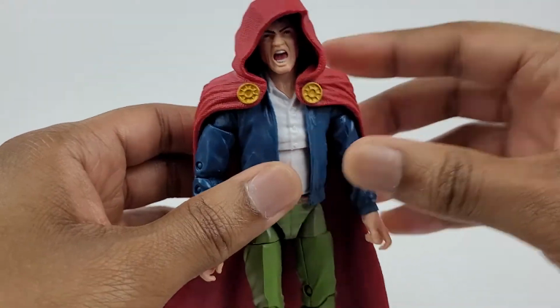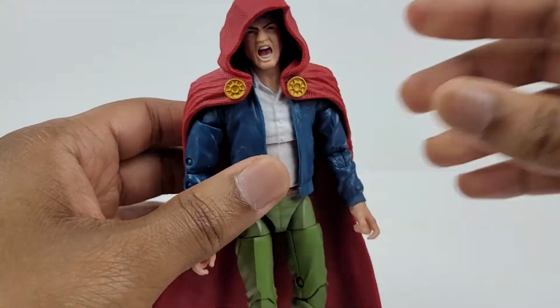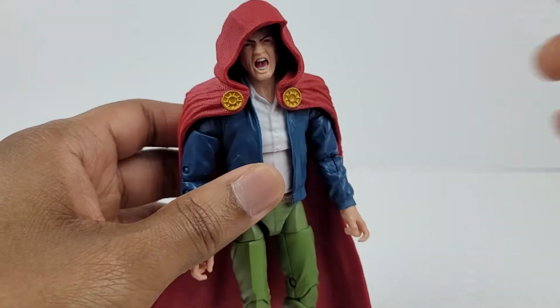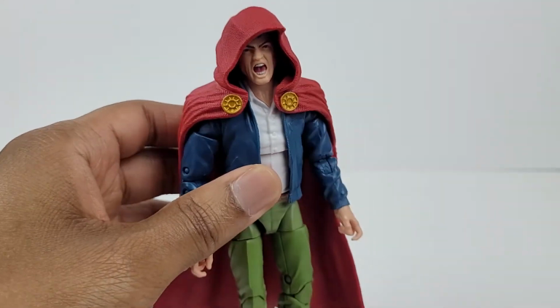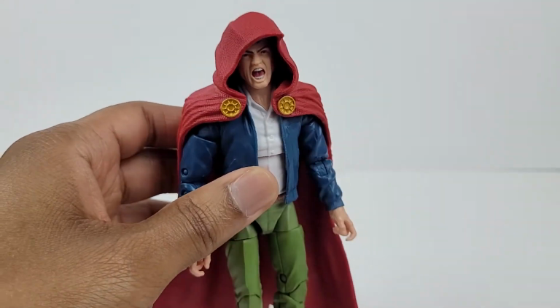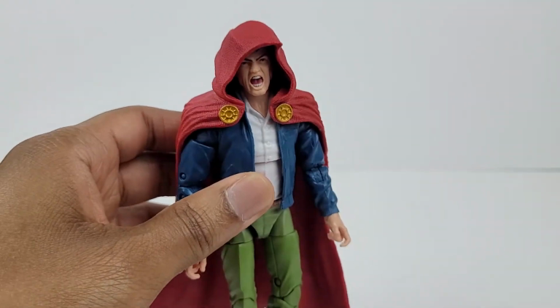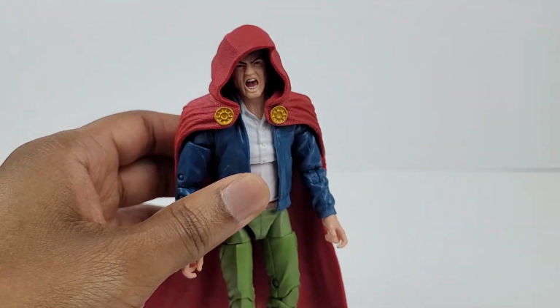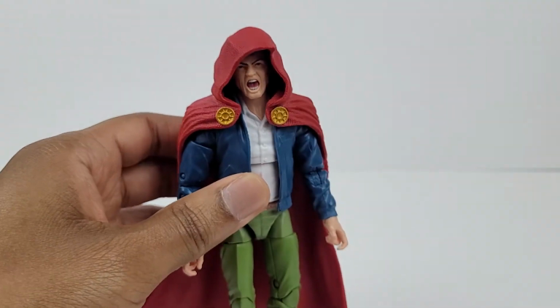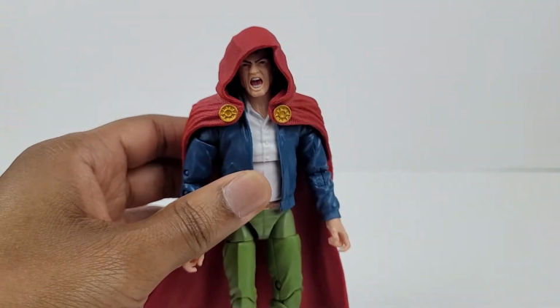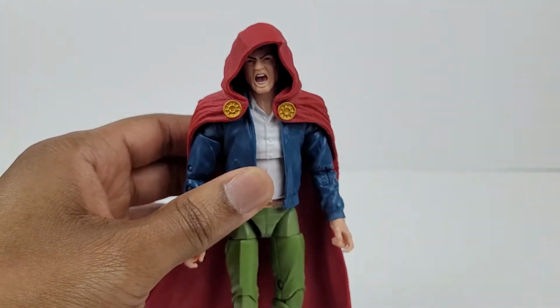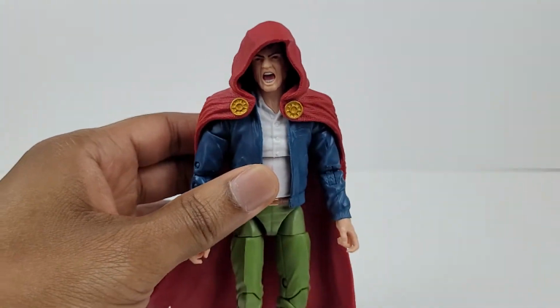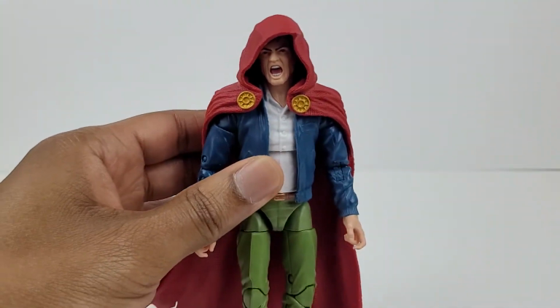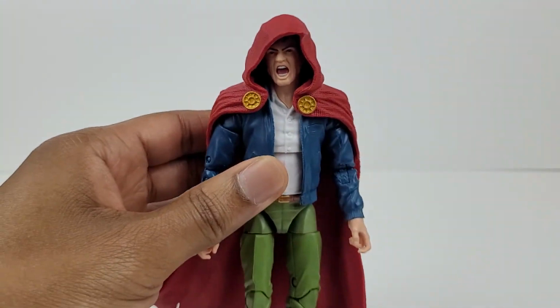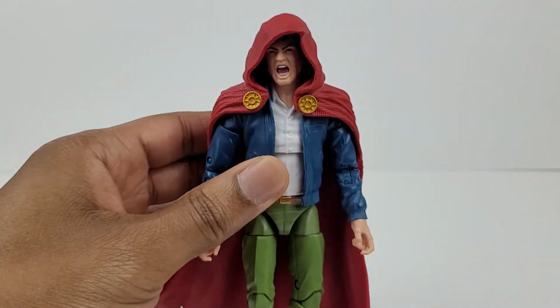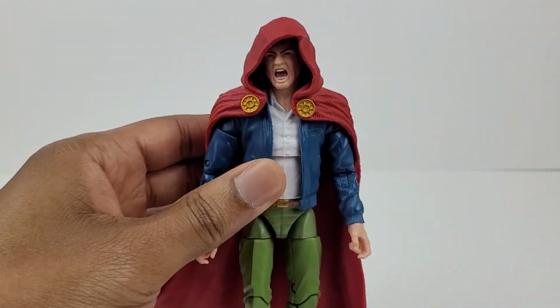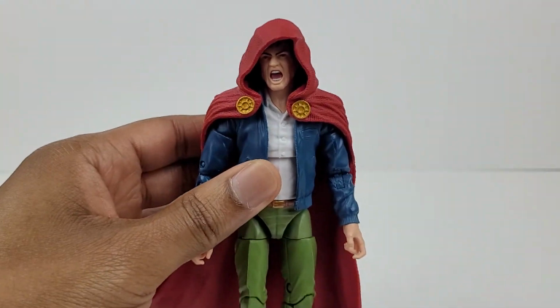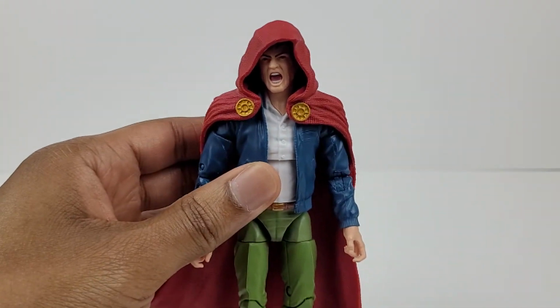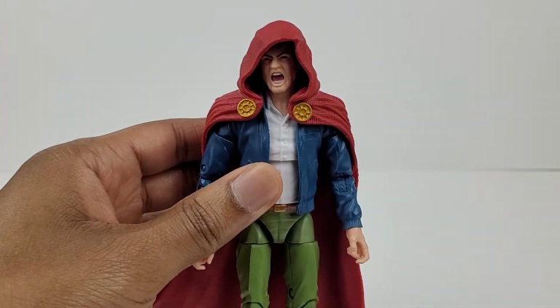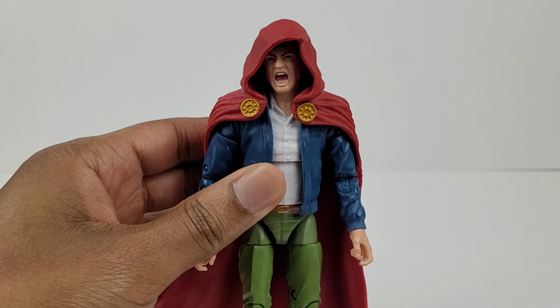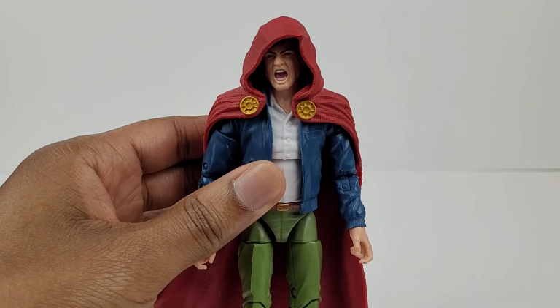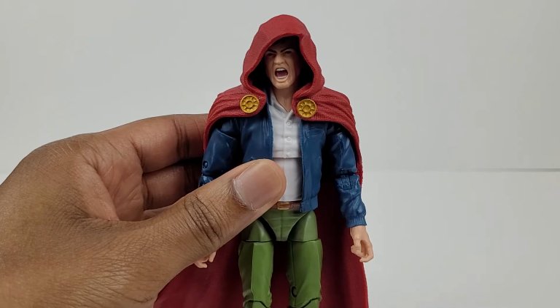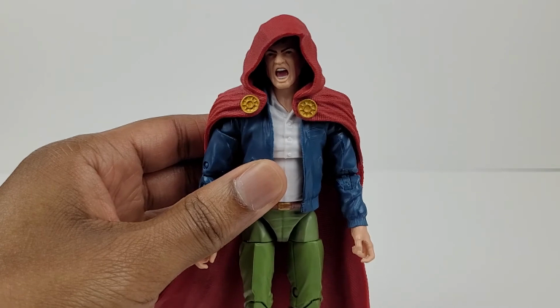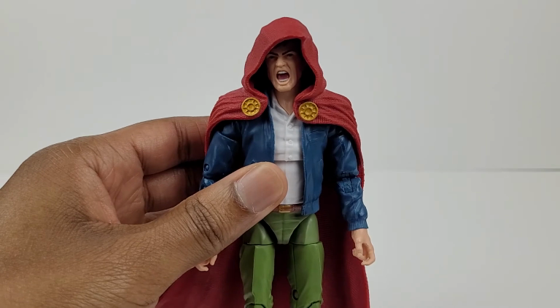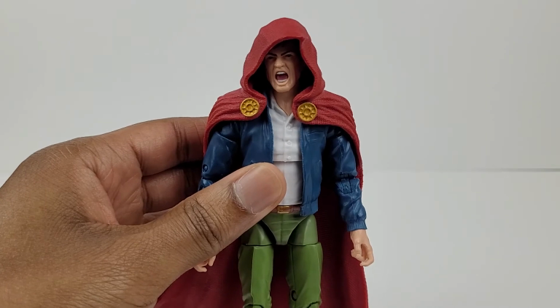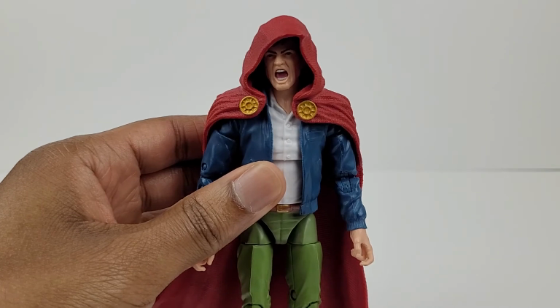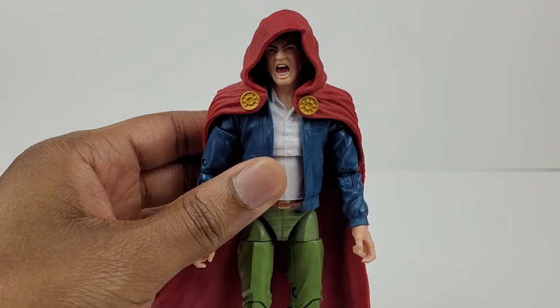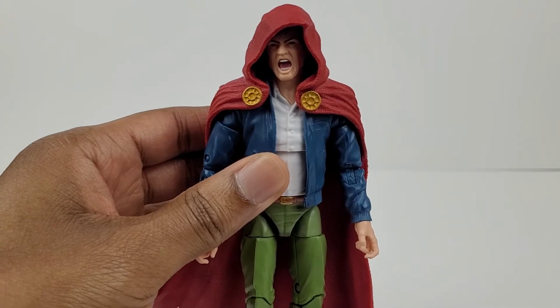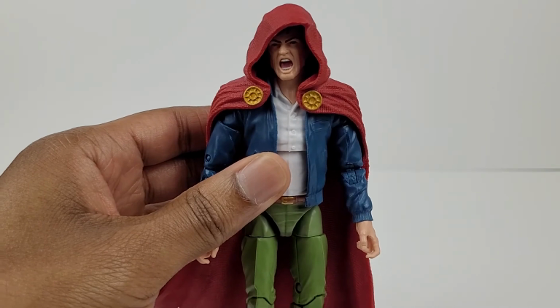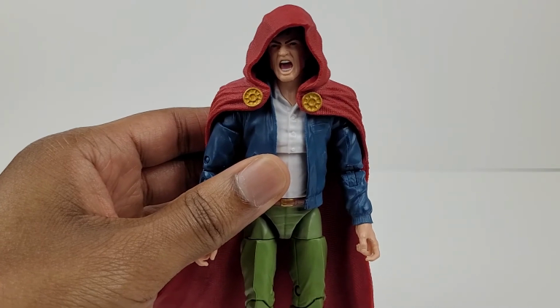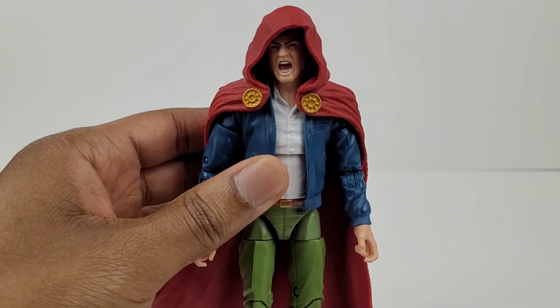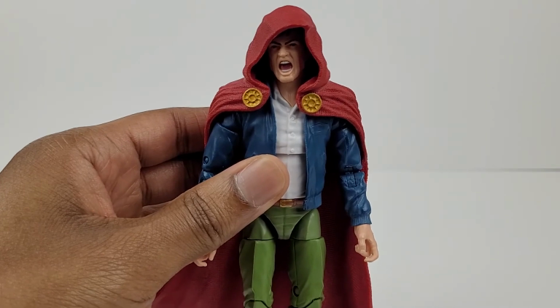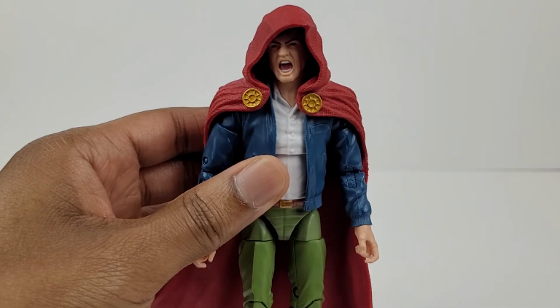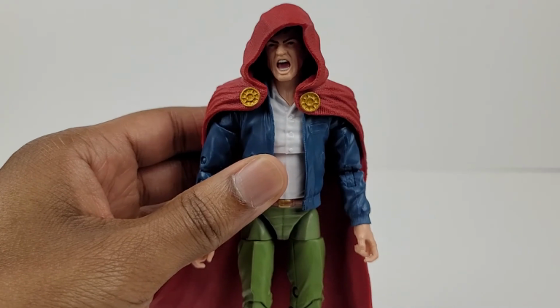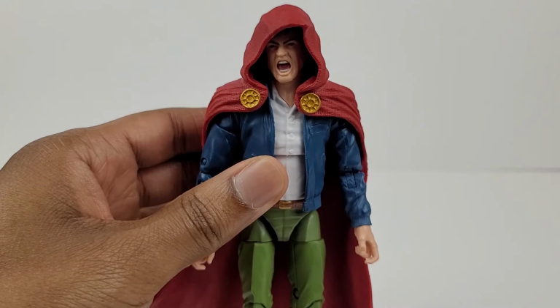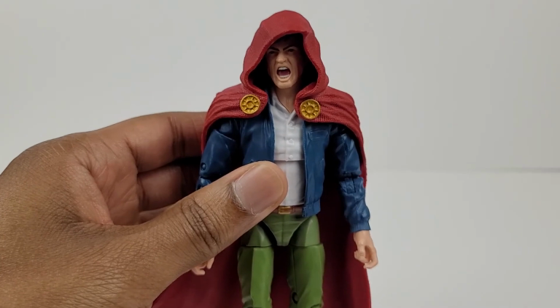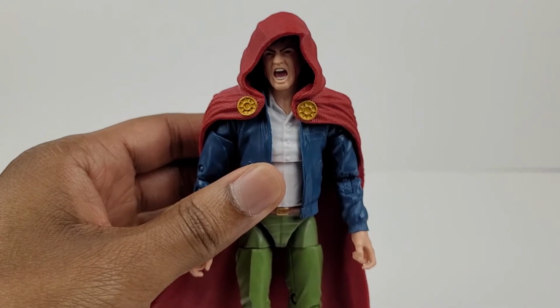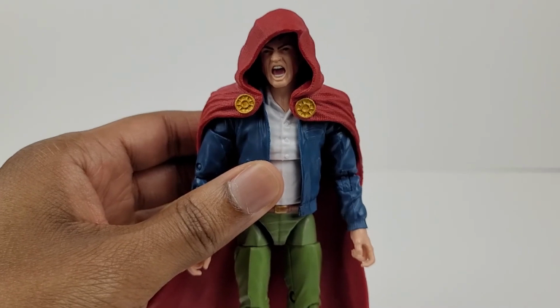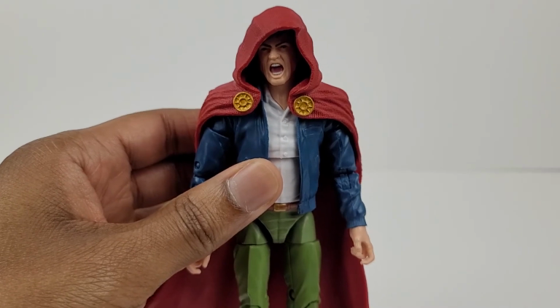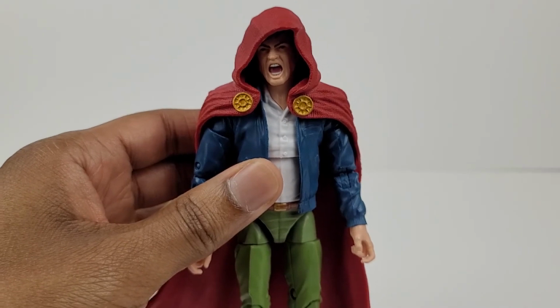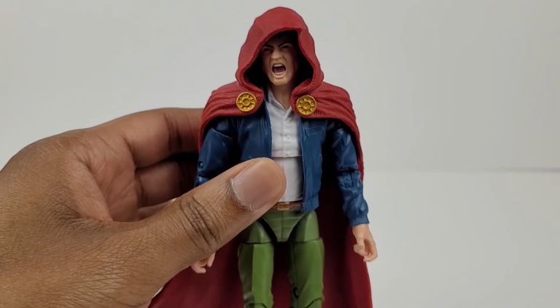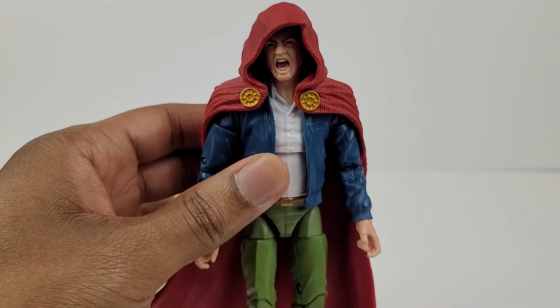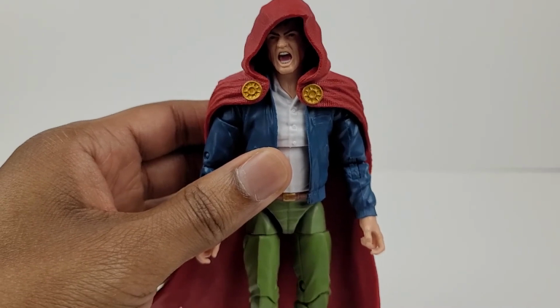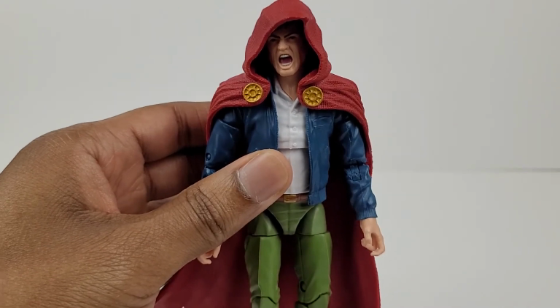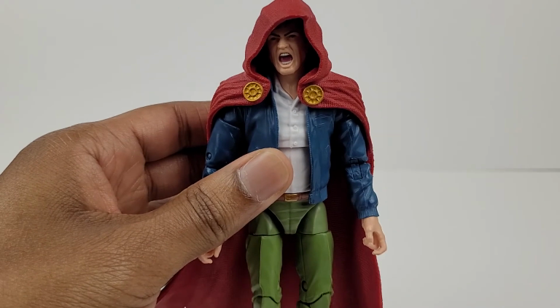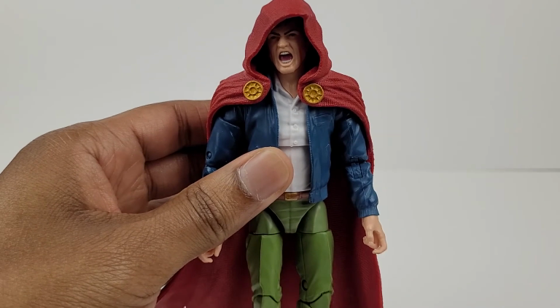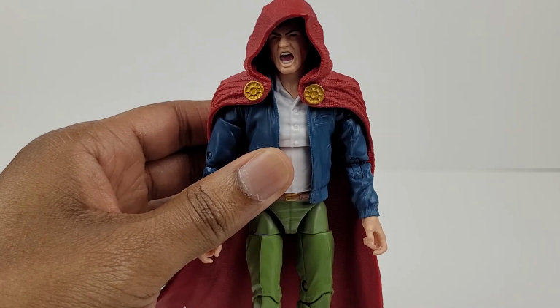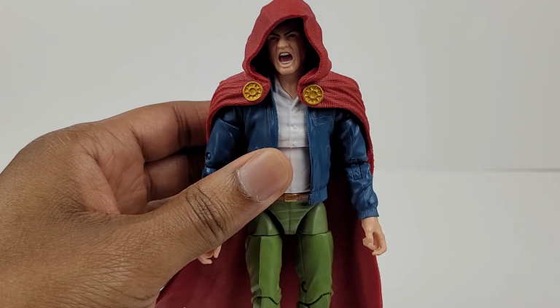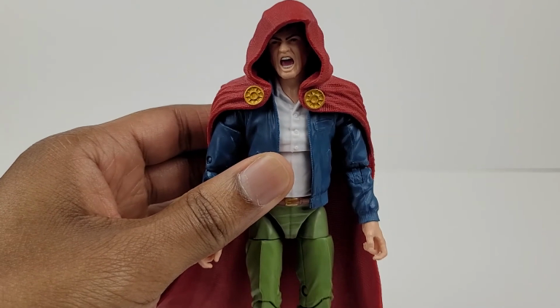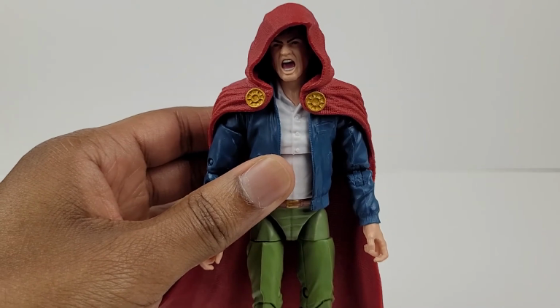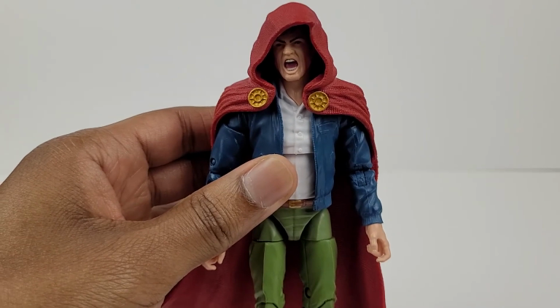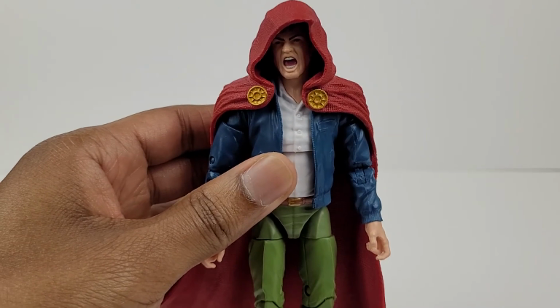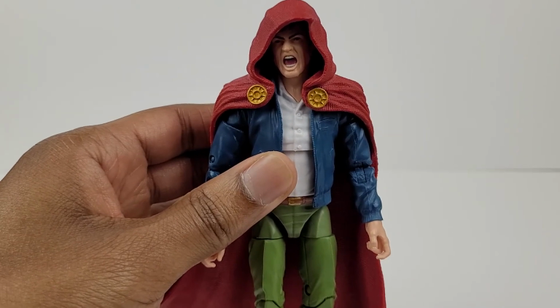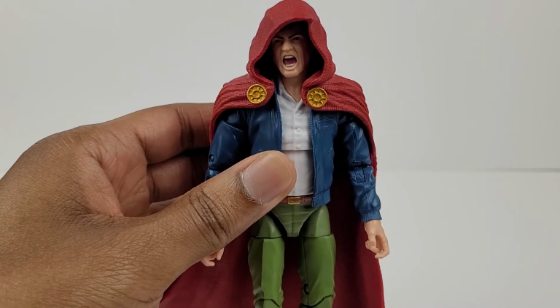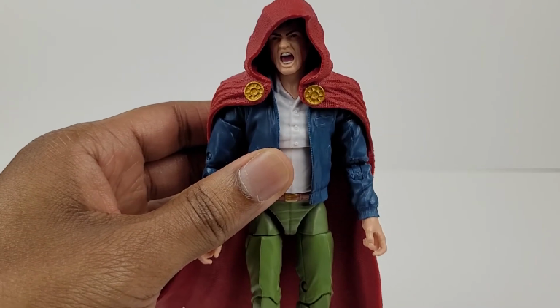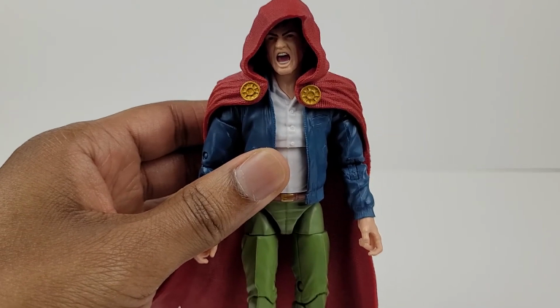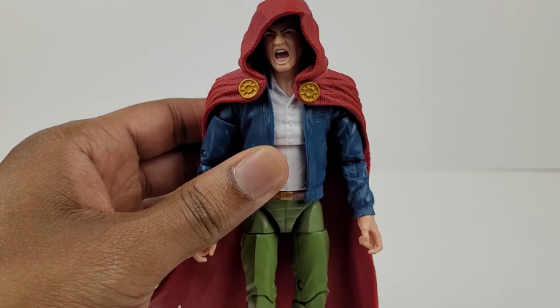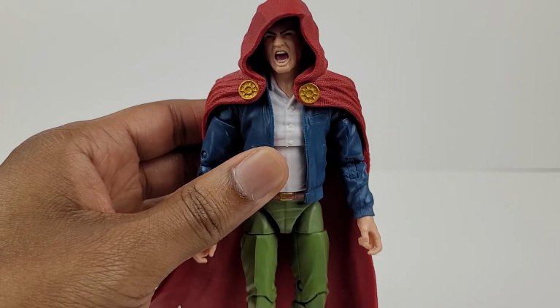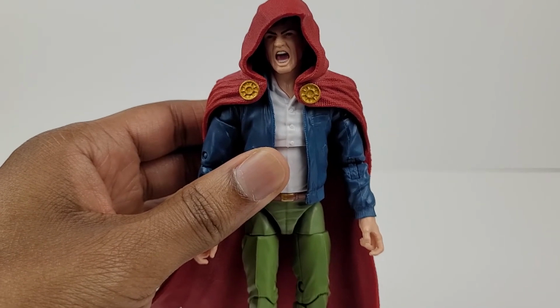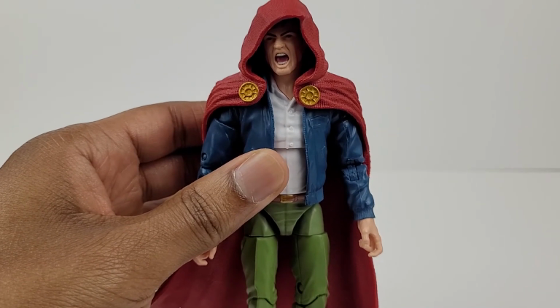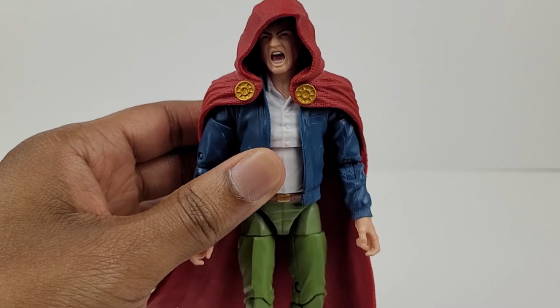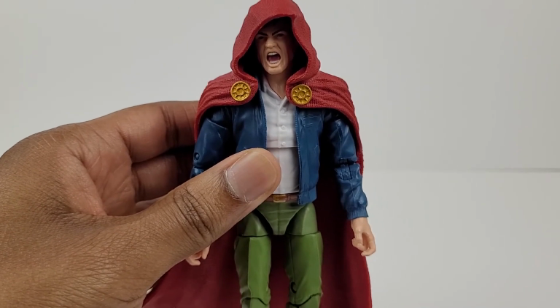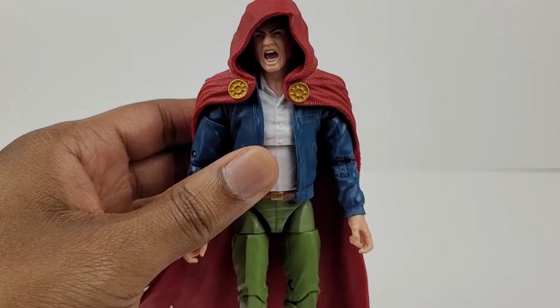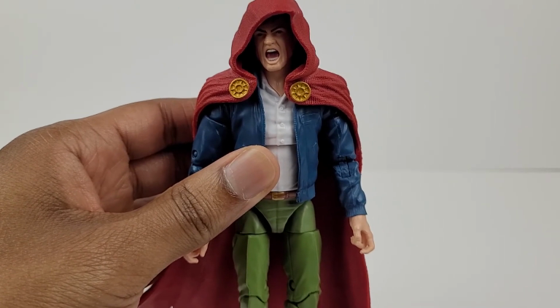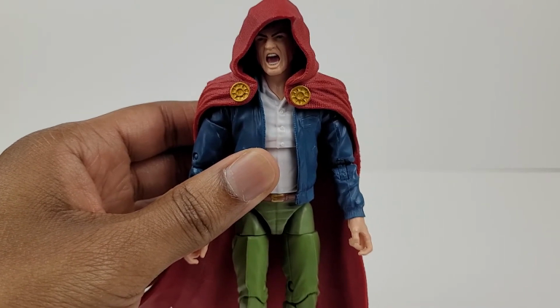This figure looks good. There are no paint imperfections, it's sculpted well, and the overall outfit looks great.